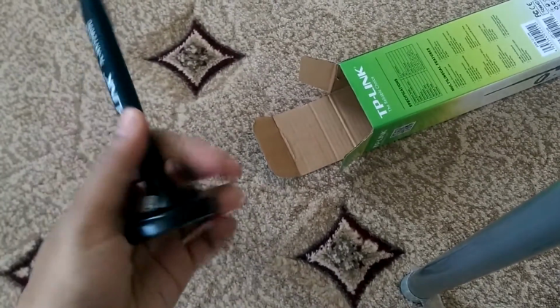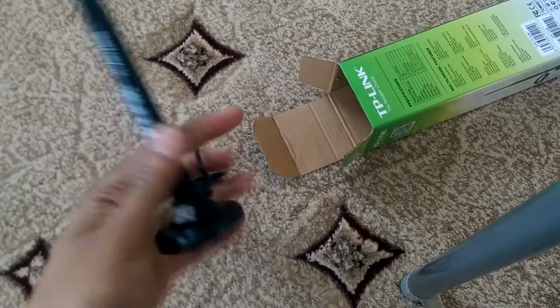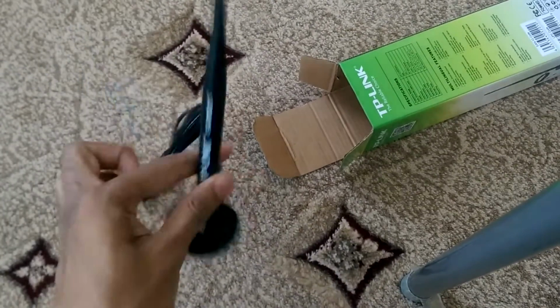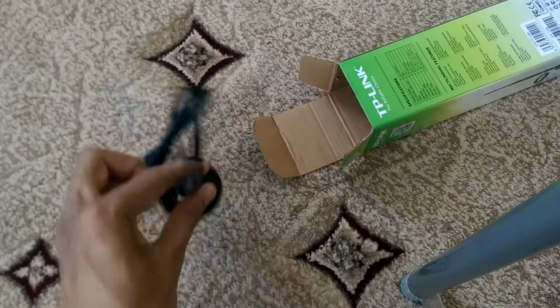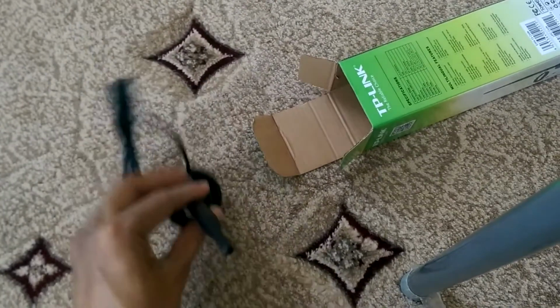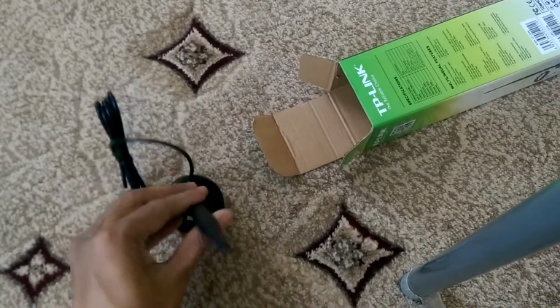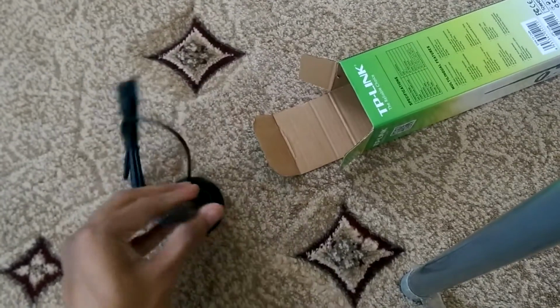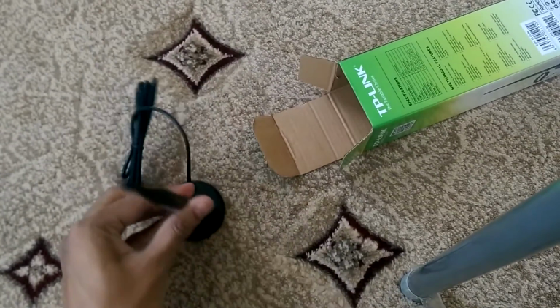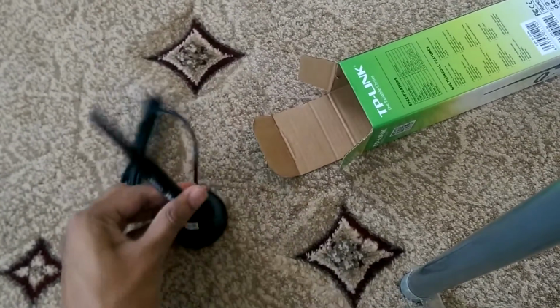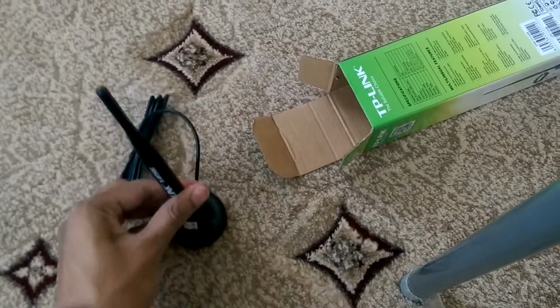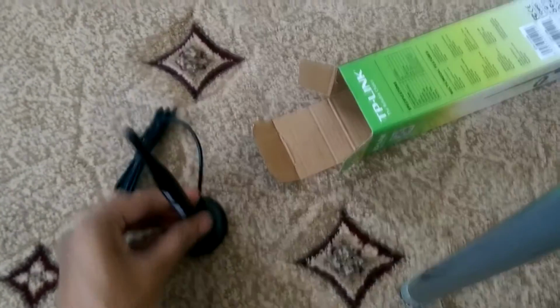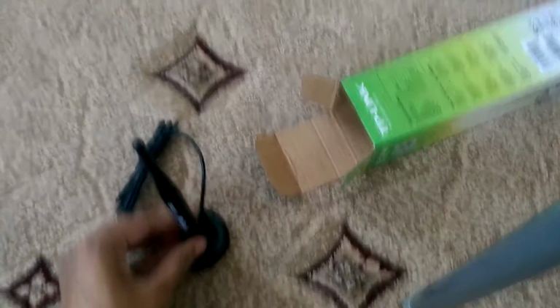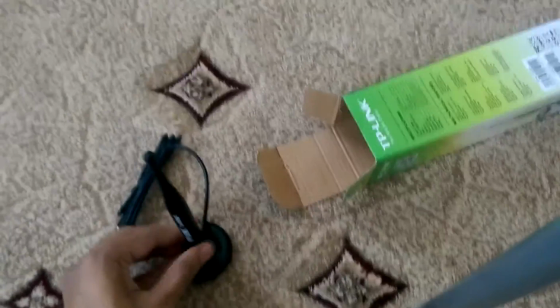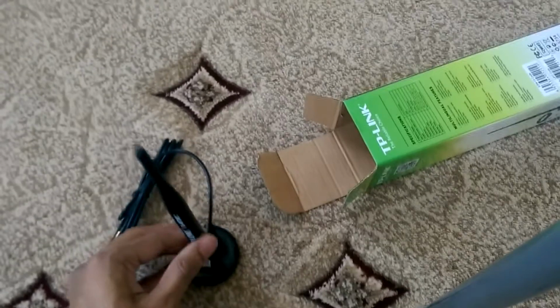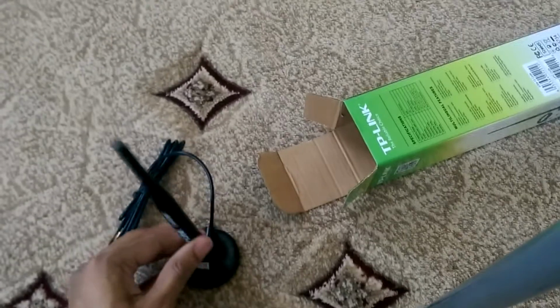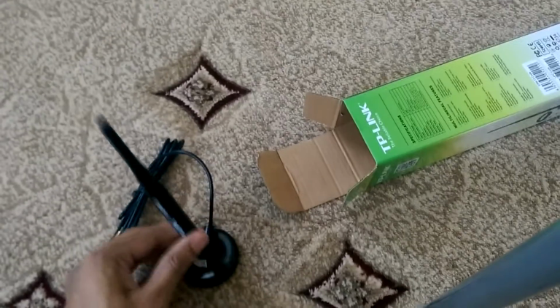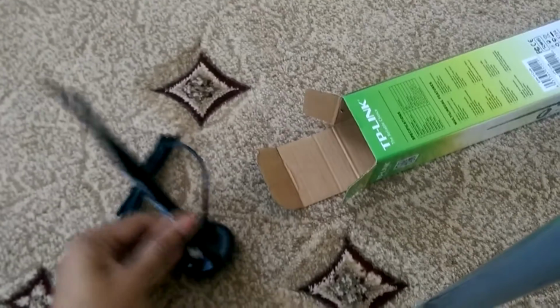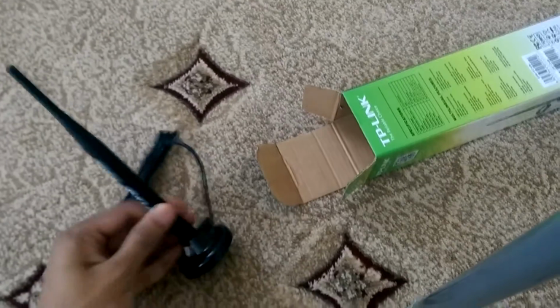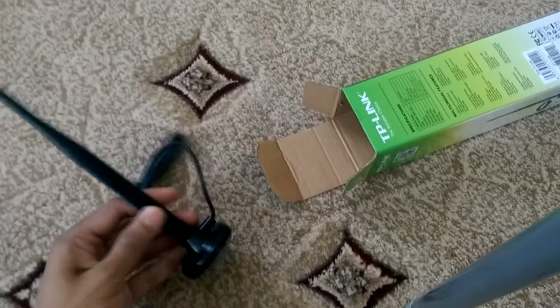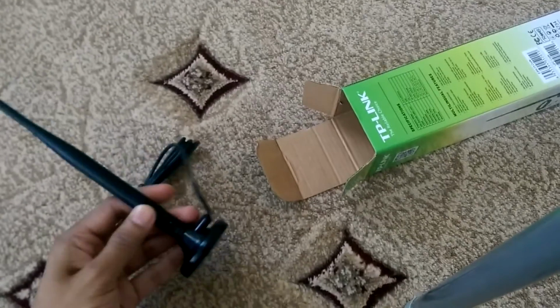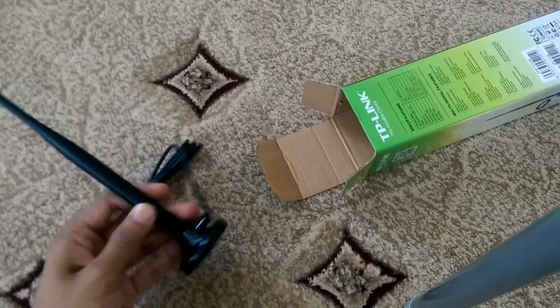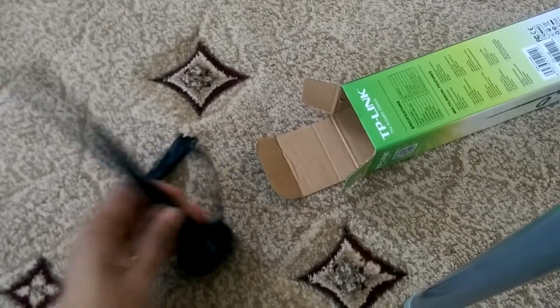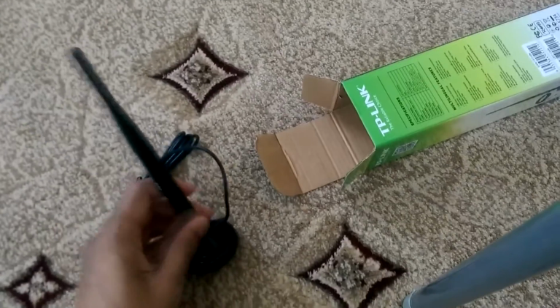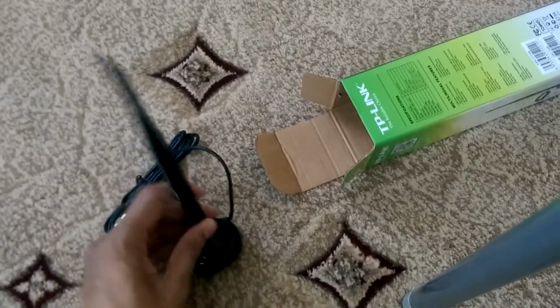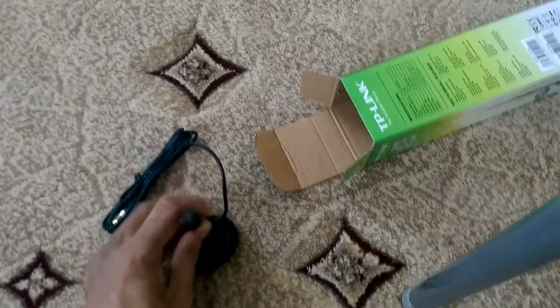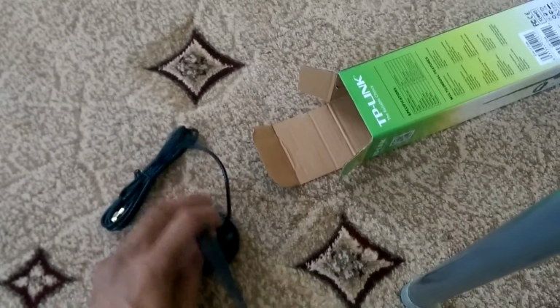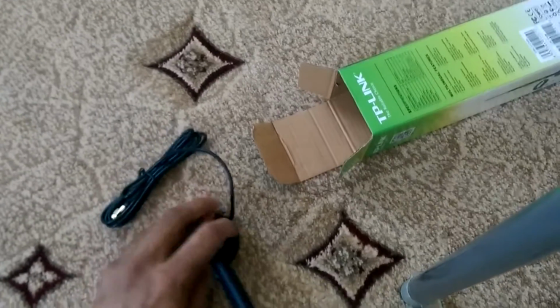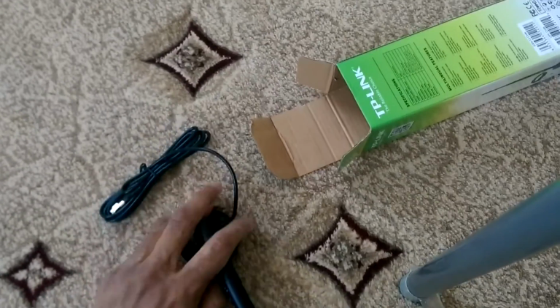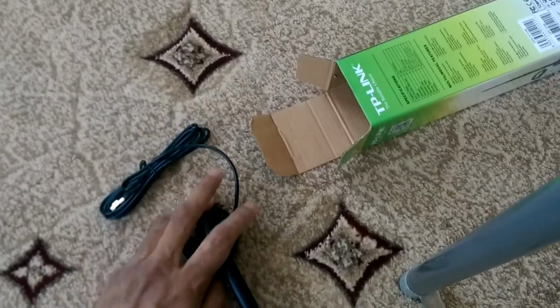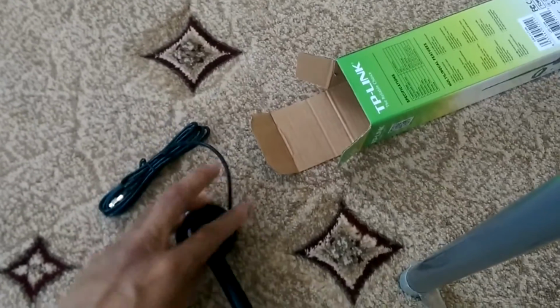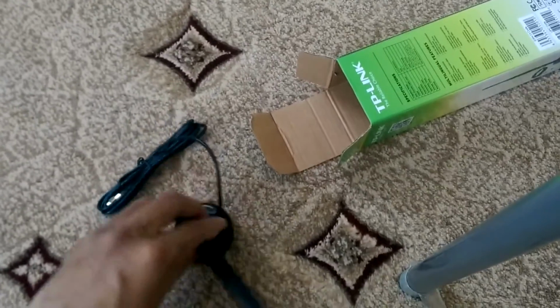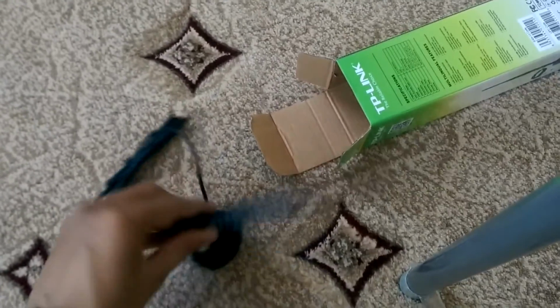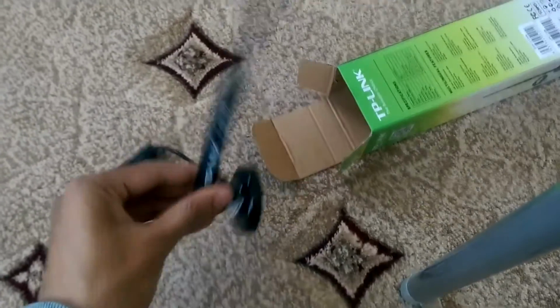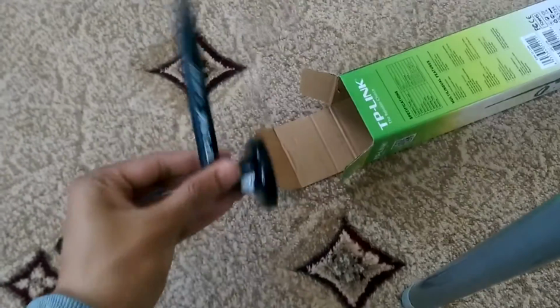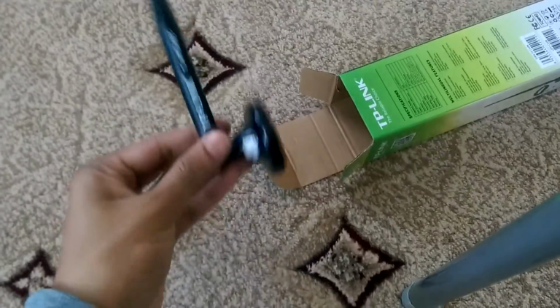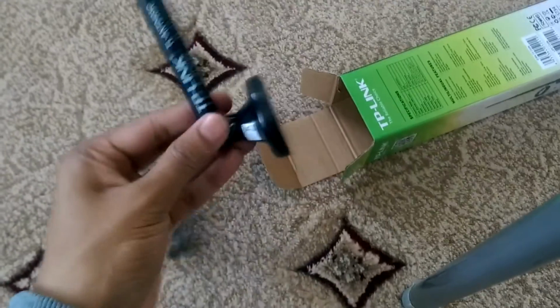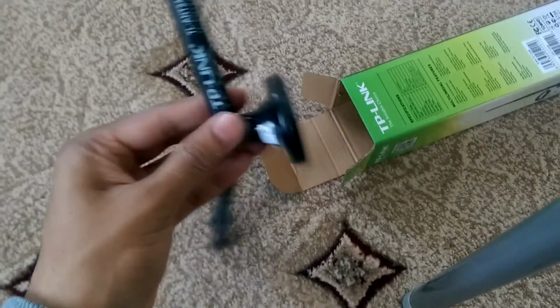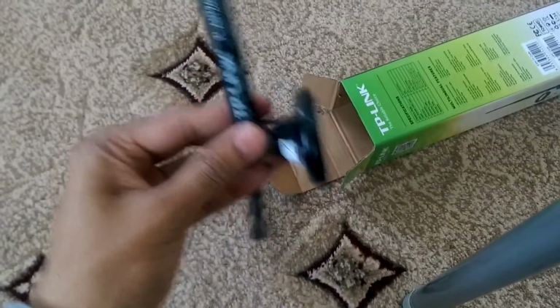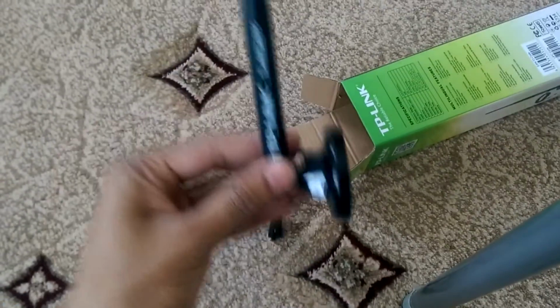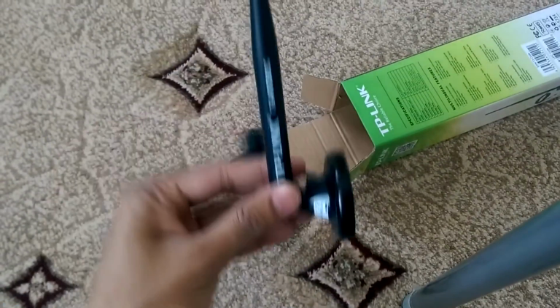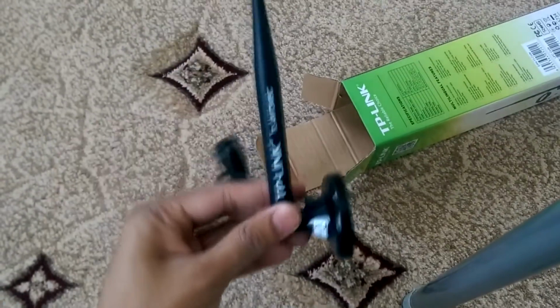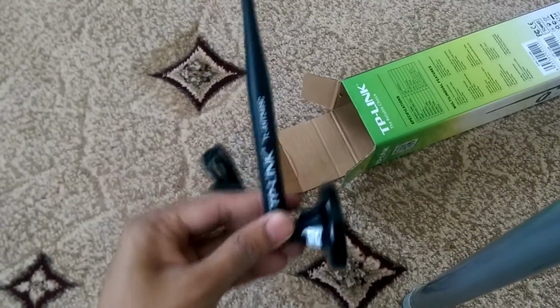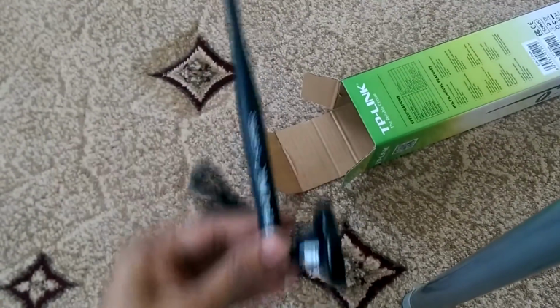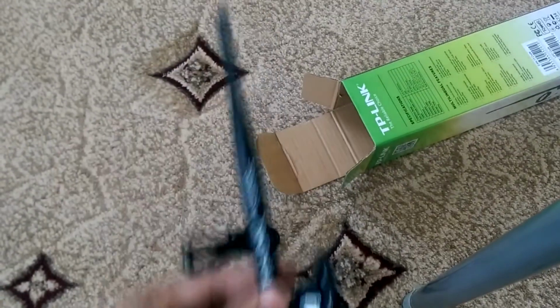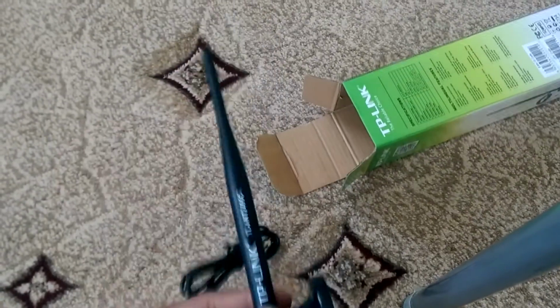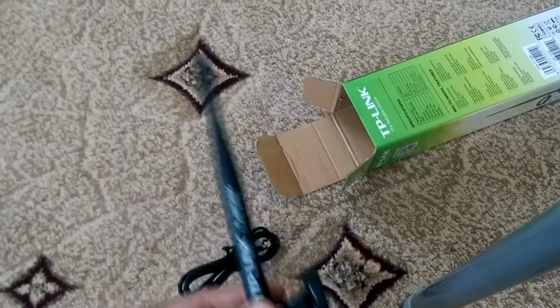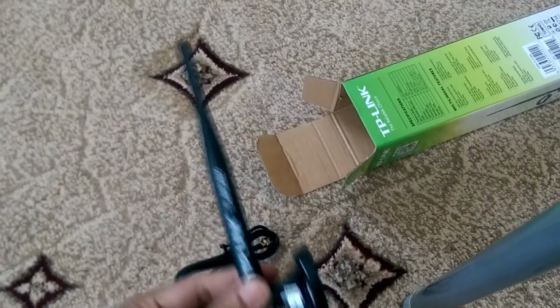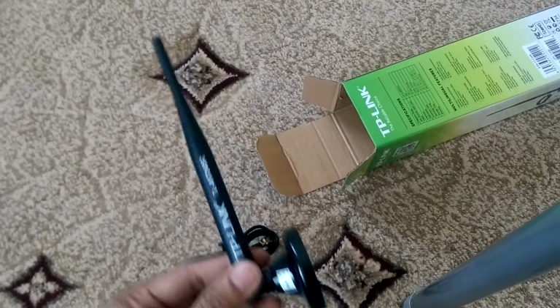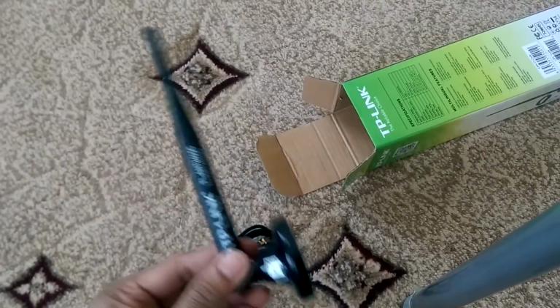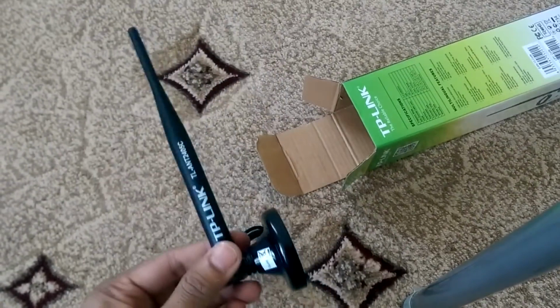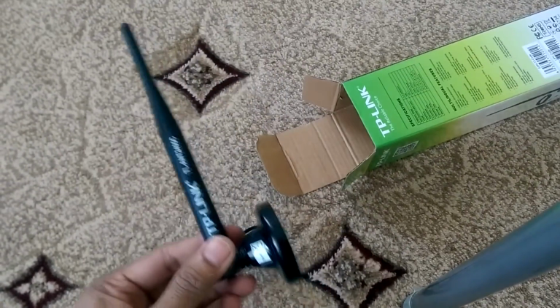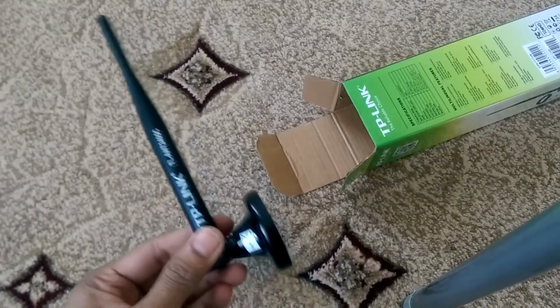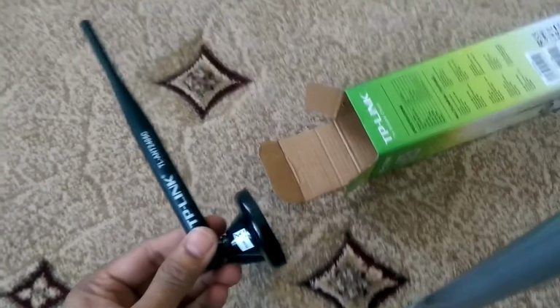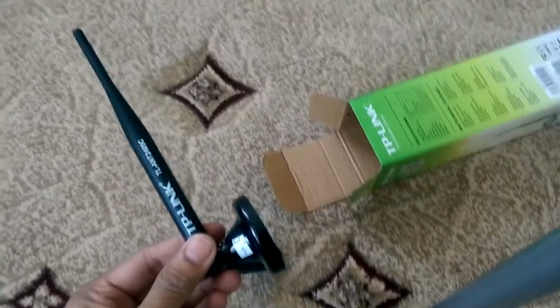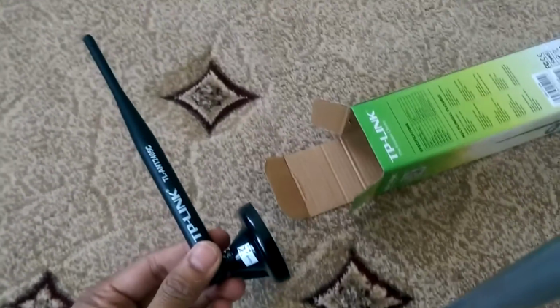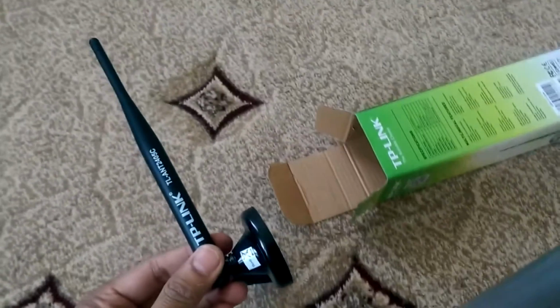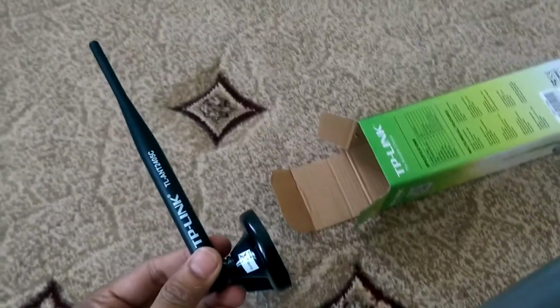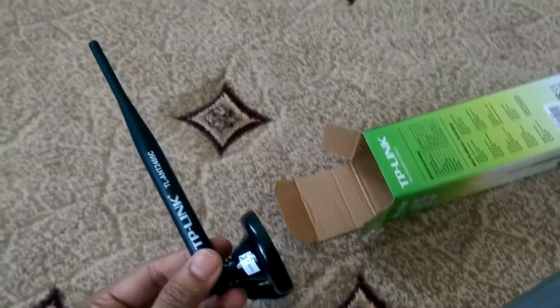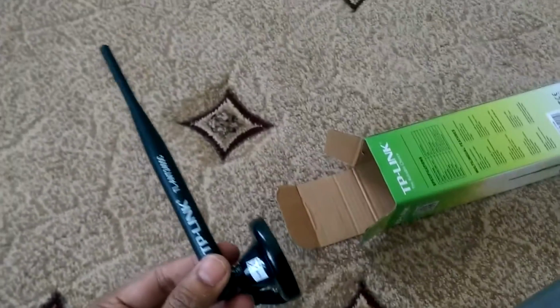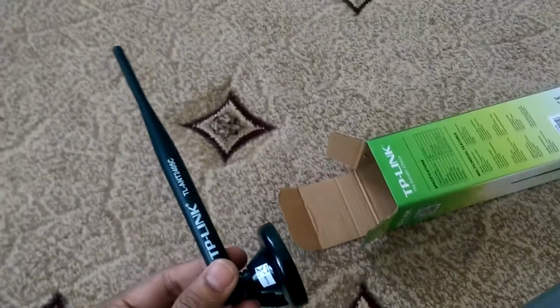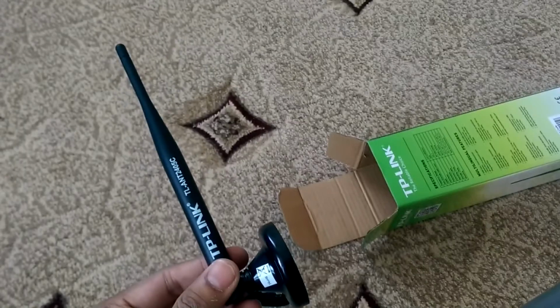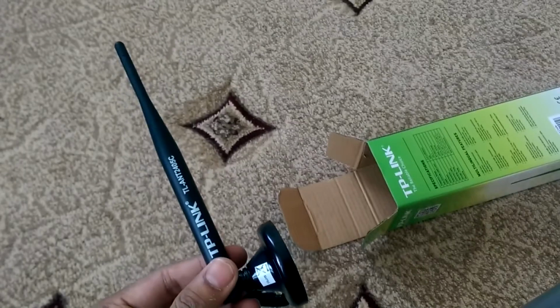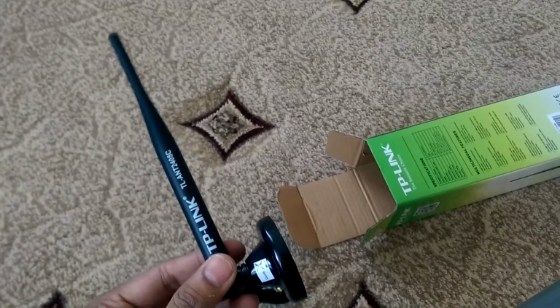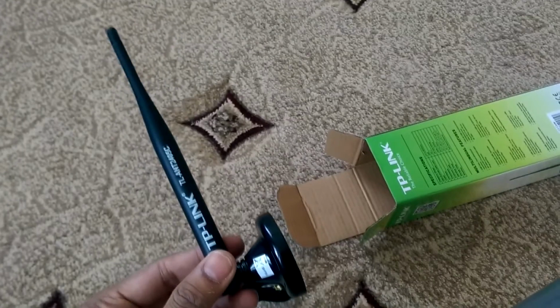You should be able to bend it, and attach it on your wall or rest it on a magnet.